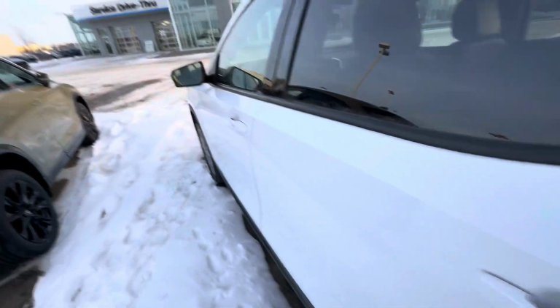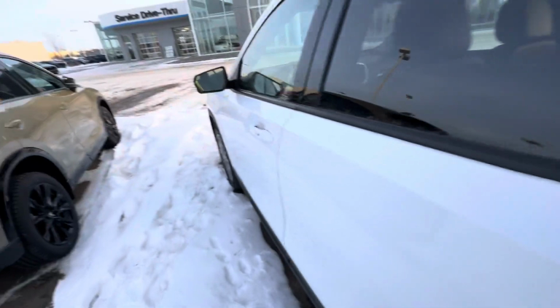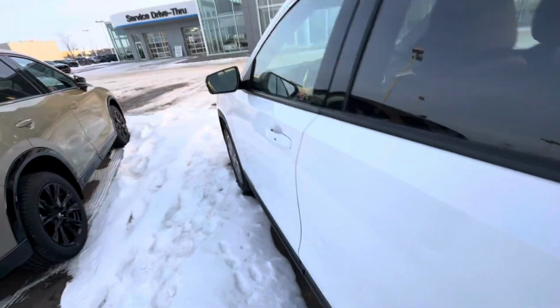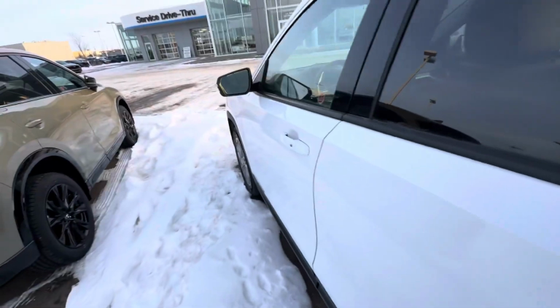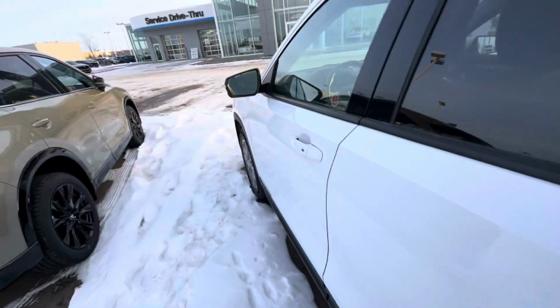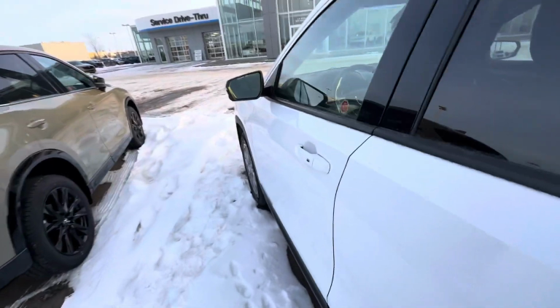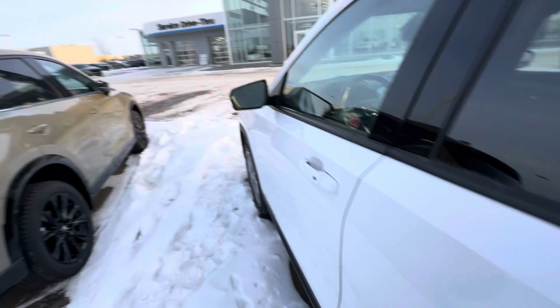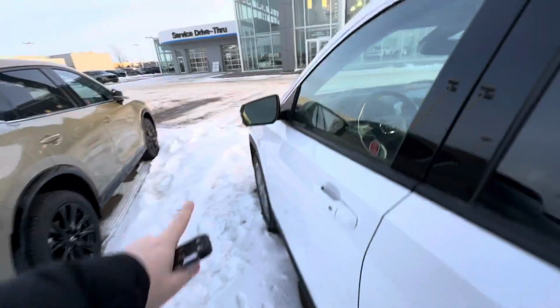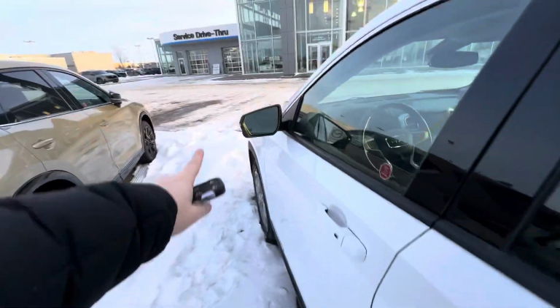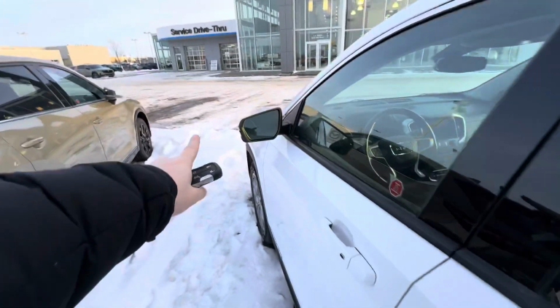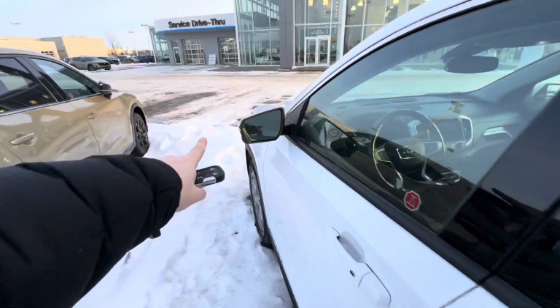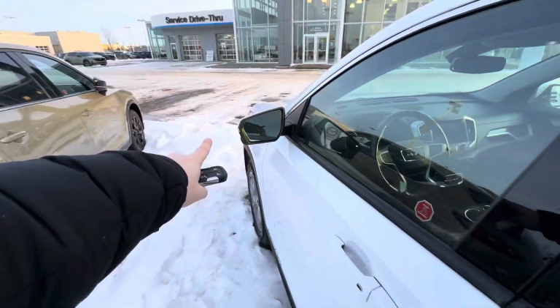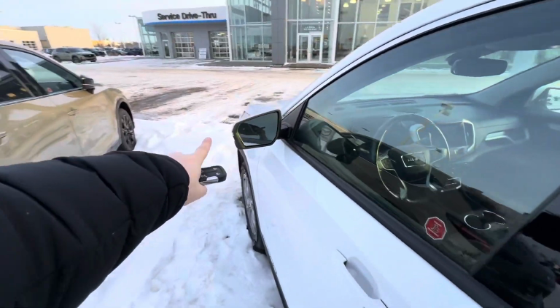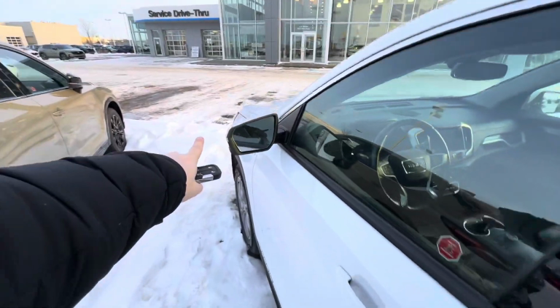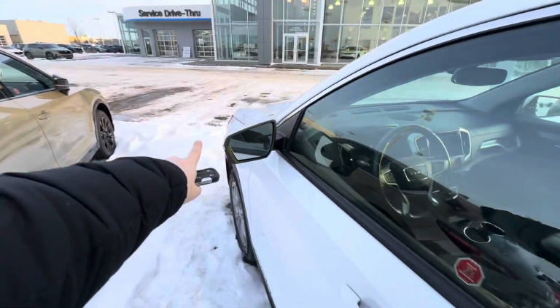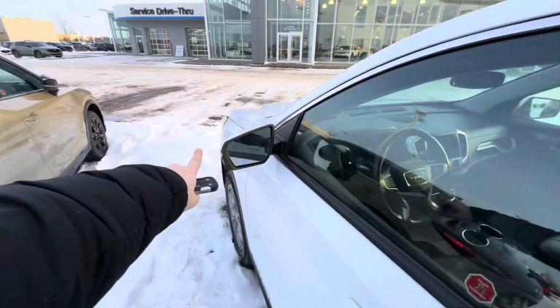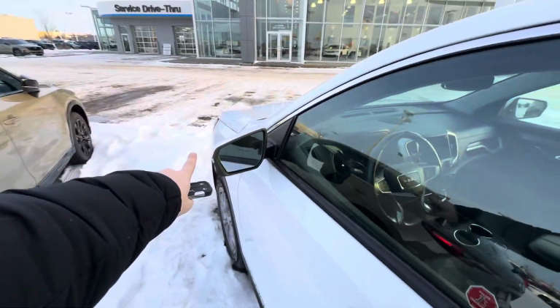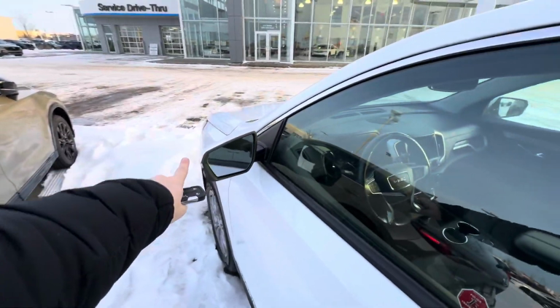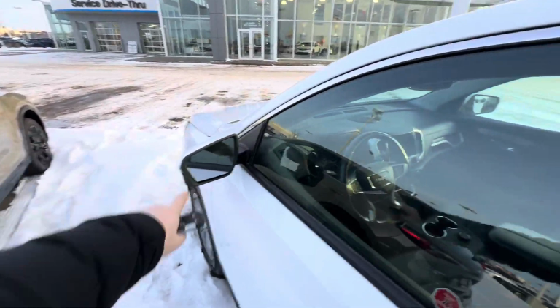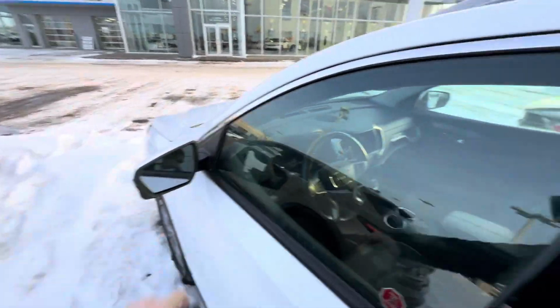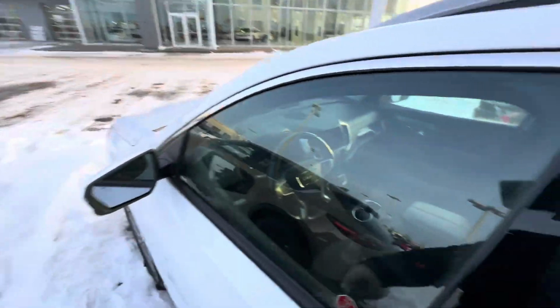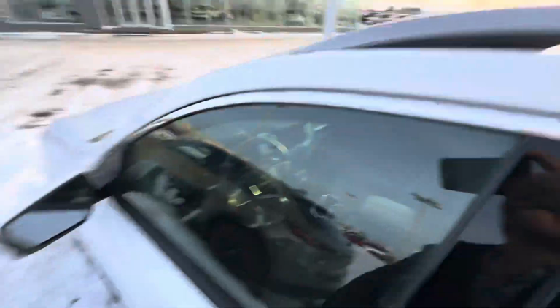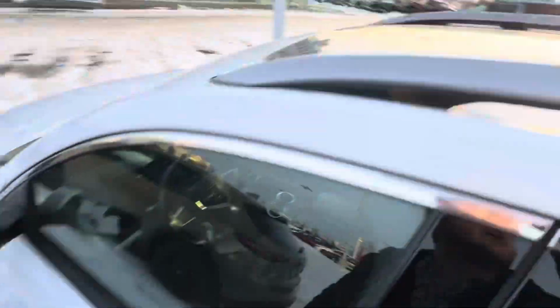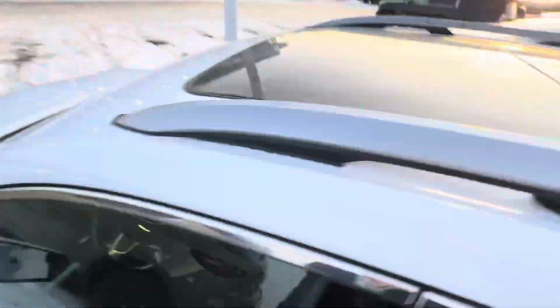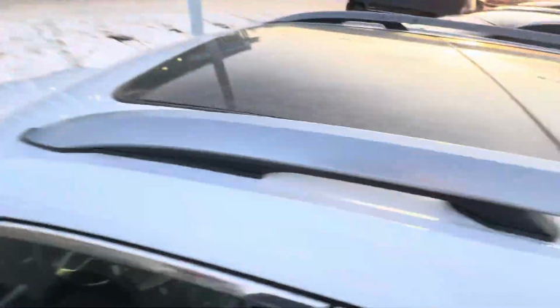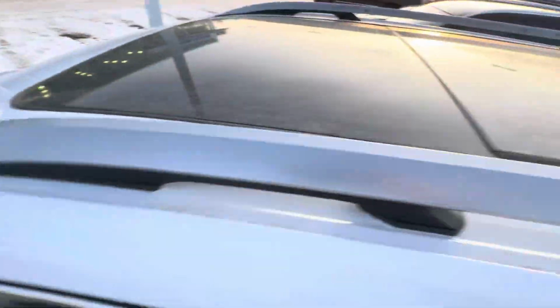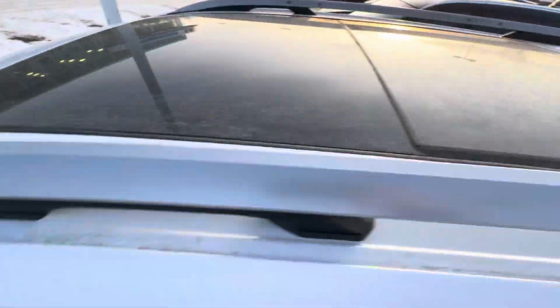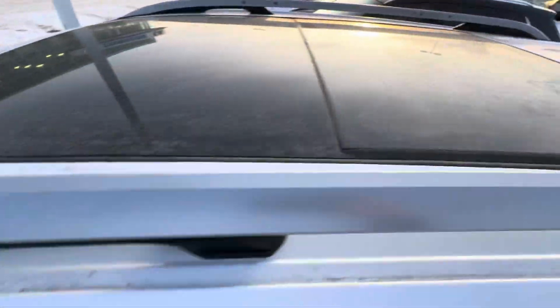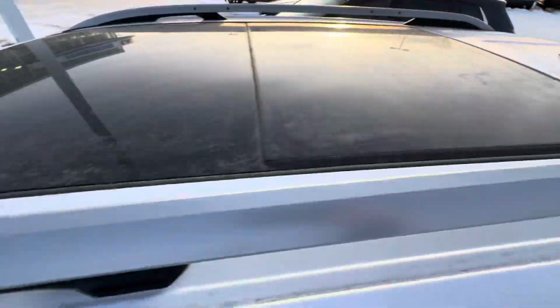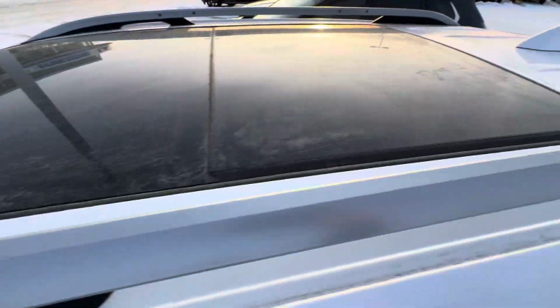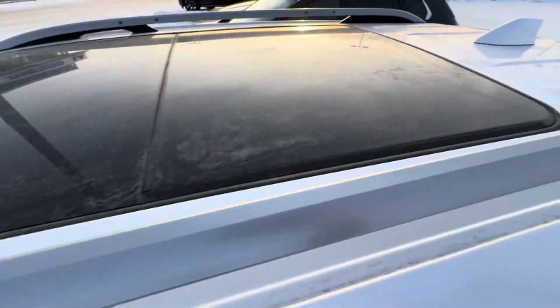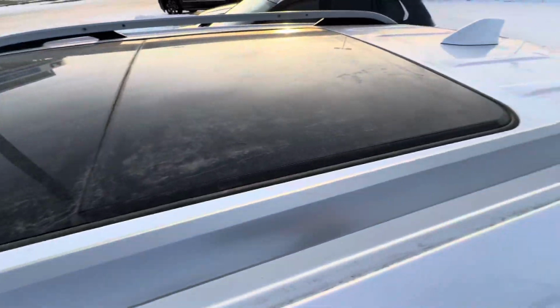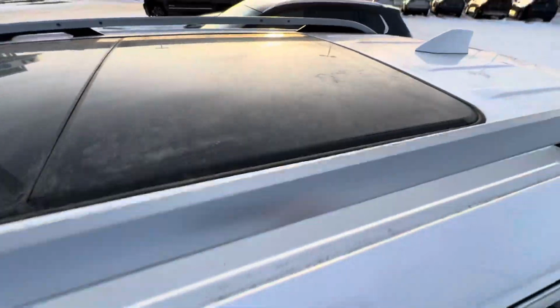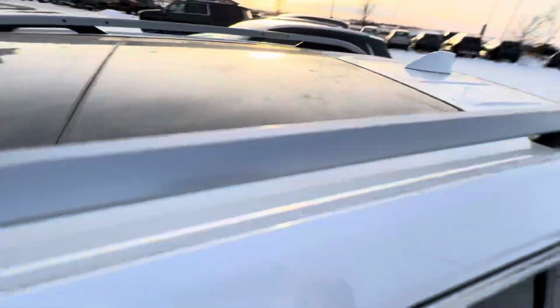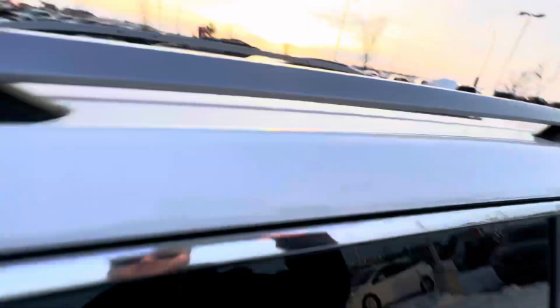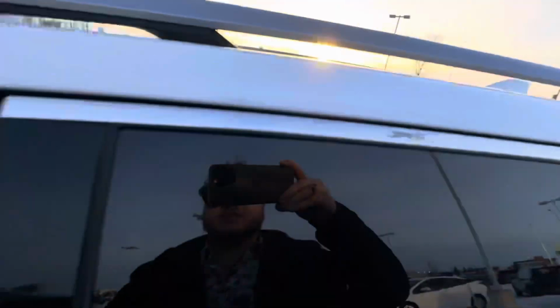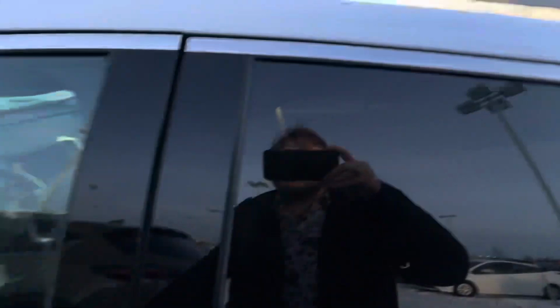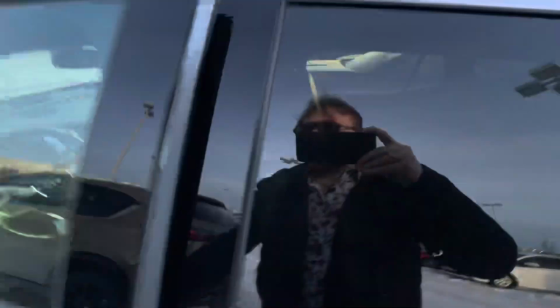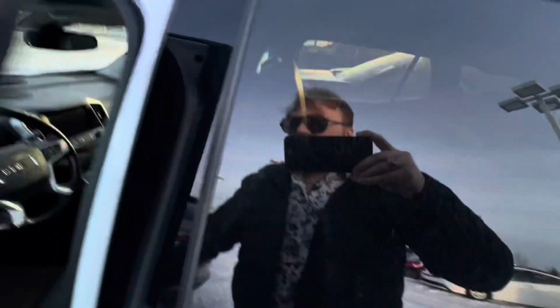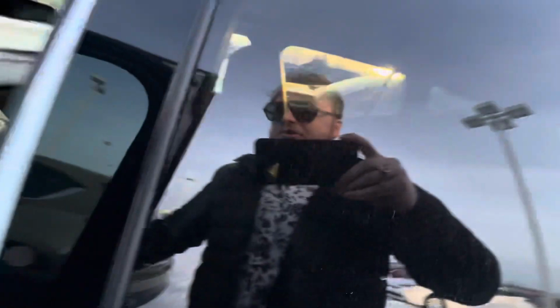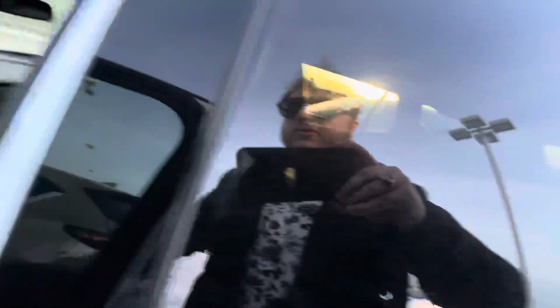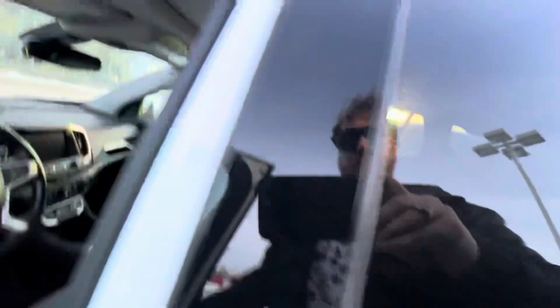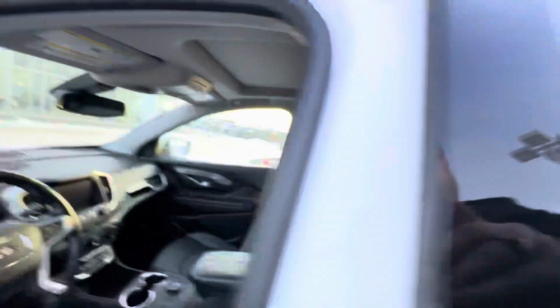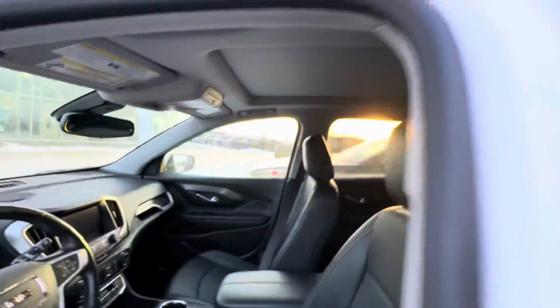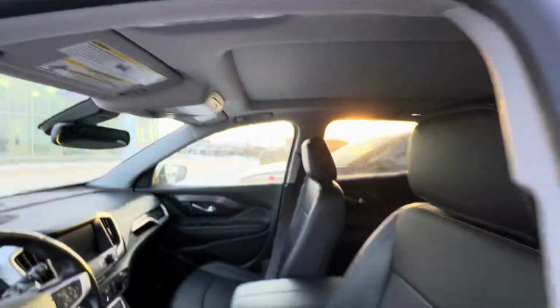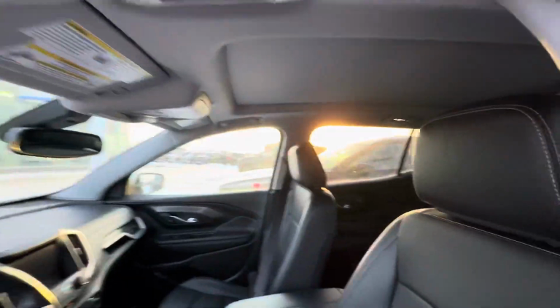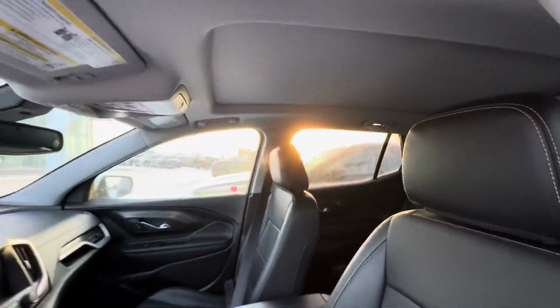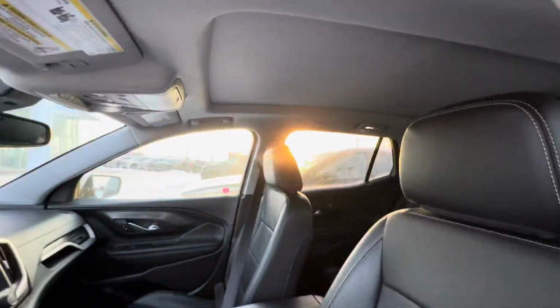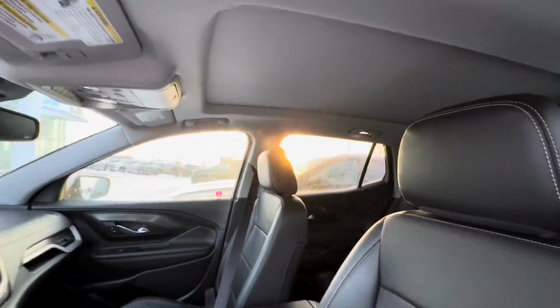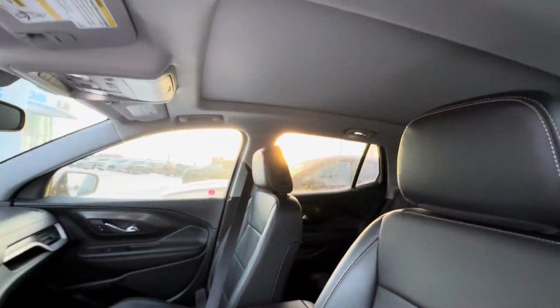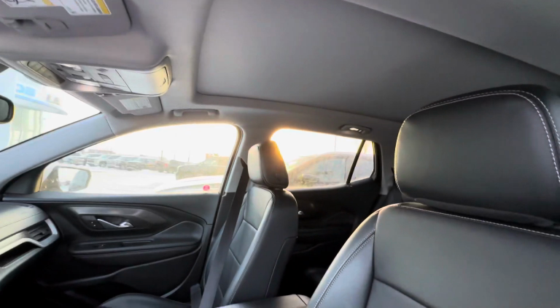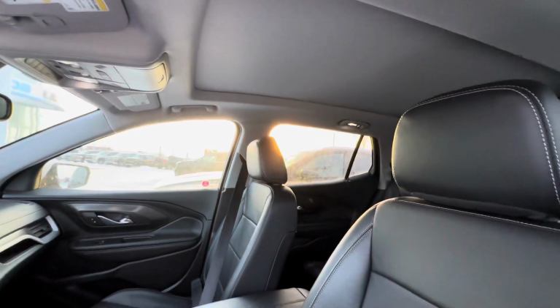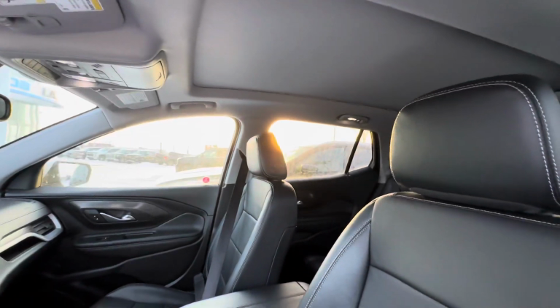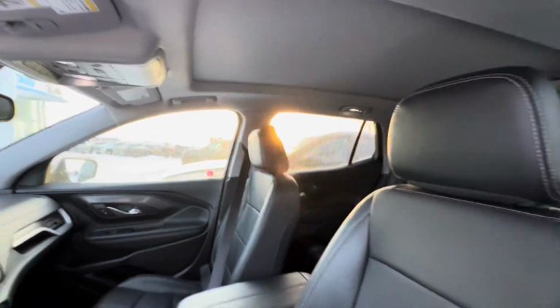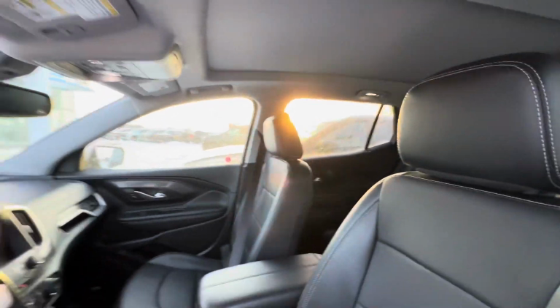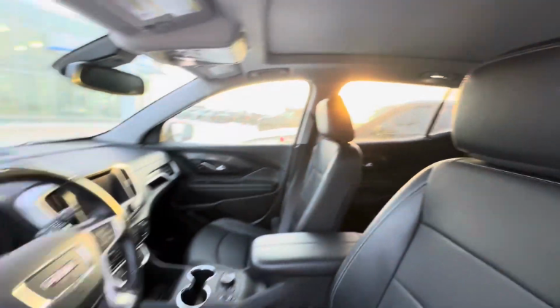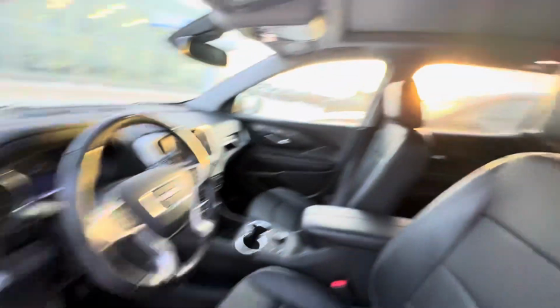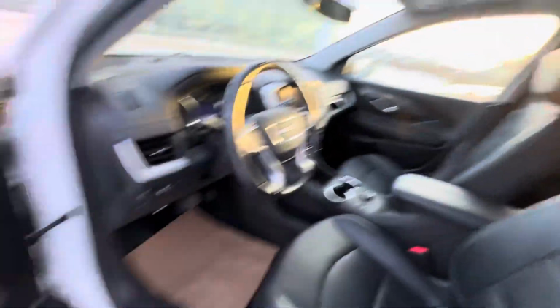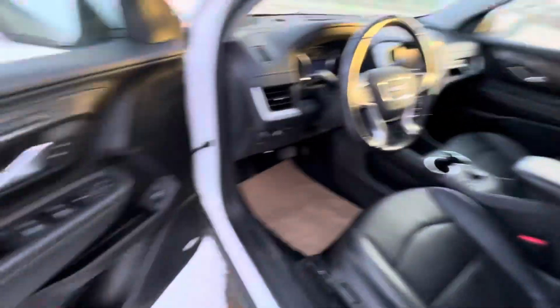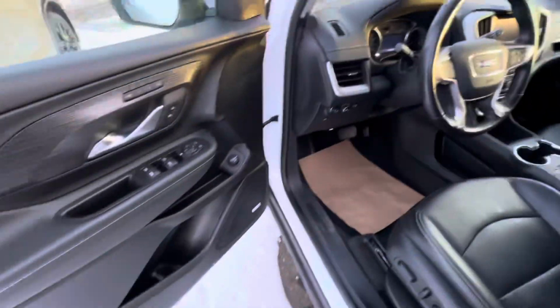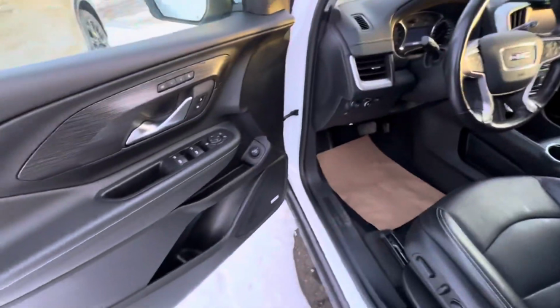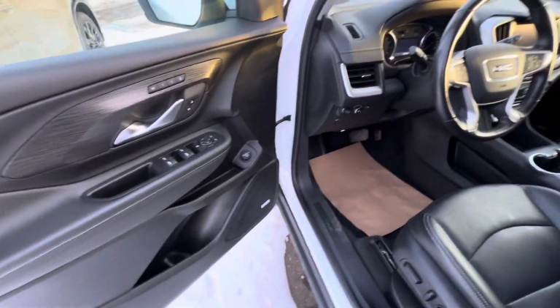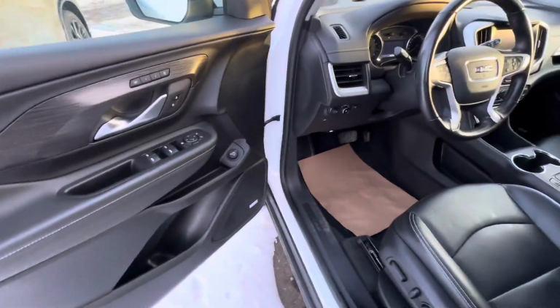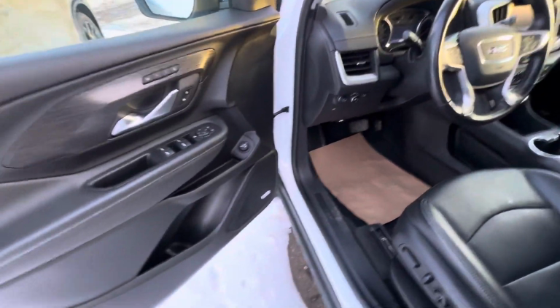Coming around to the front — of course you have blind spot monitoring there, panoramic sunroof. I'll show you what that looks like. Oh, it's closed on the inside, I'll open it up in a second here.